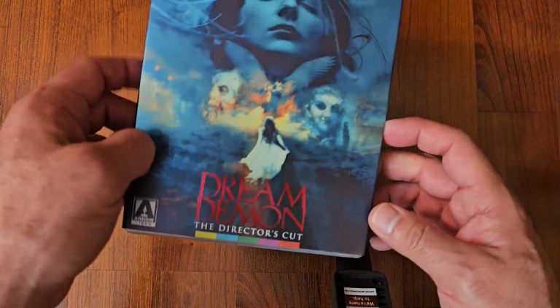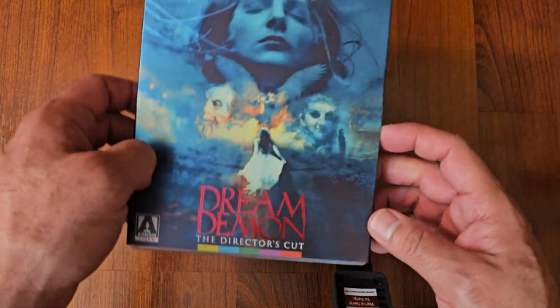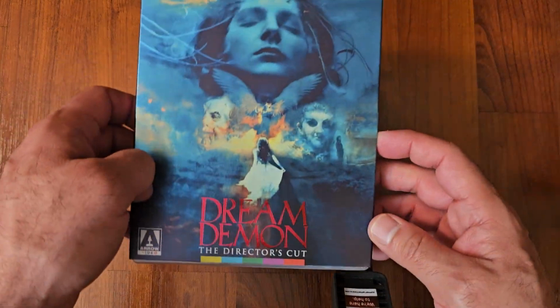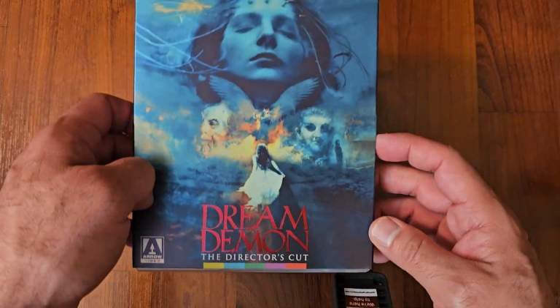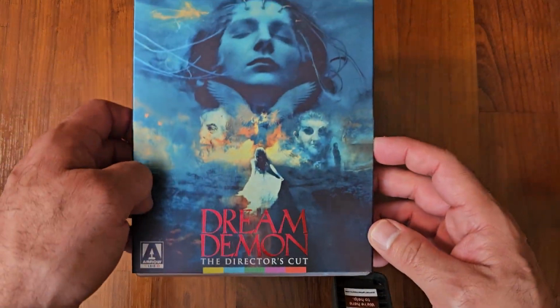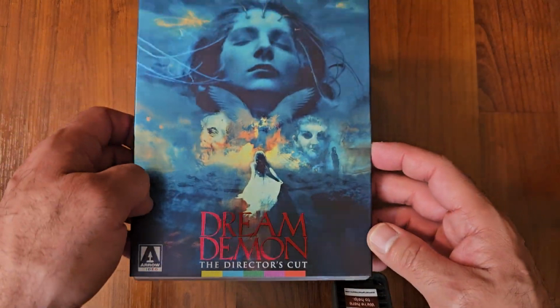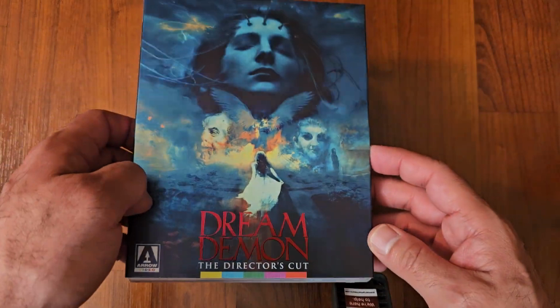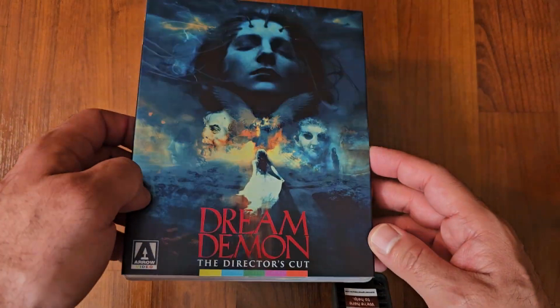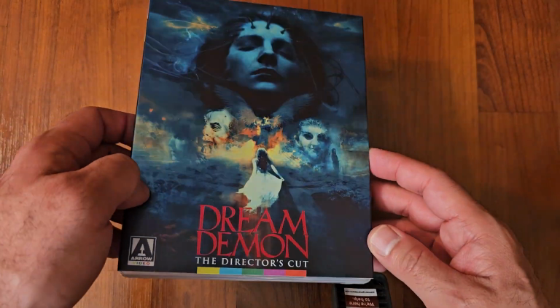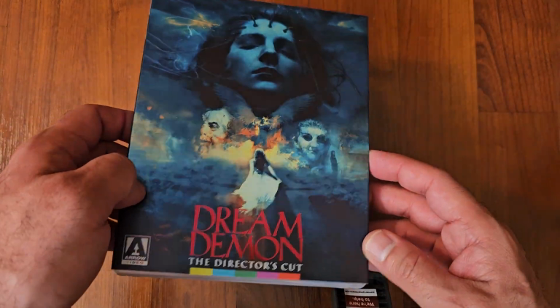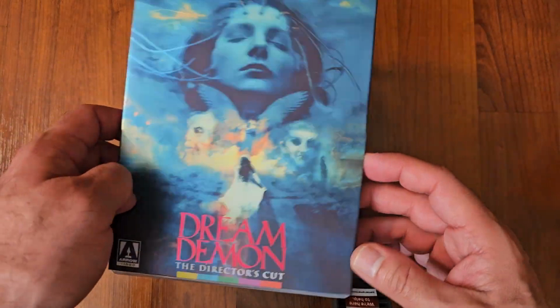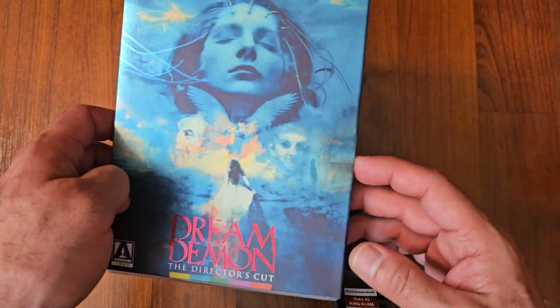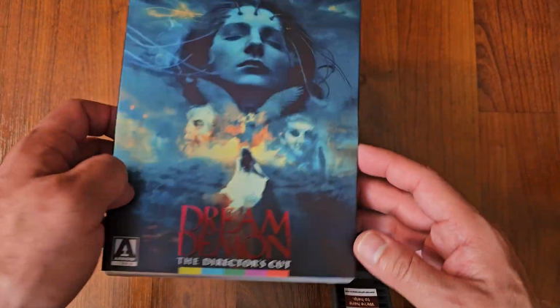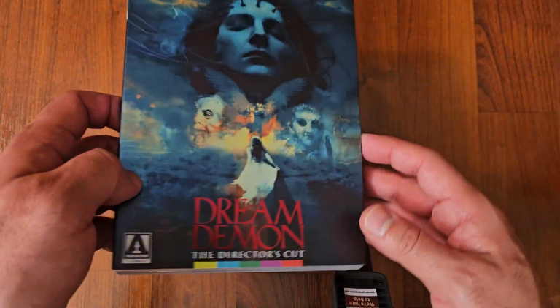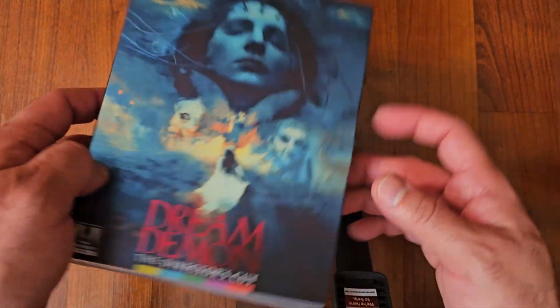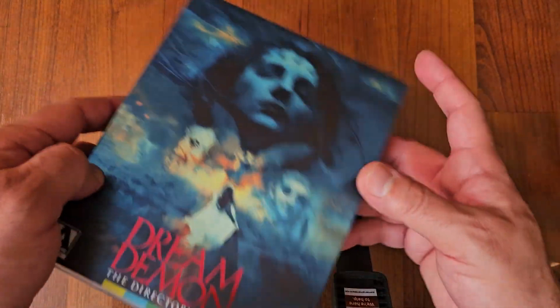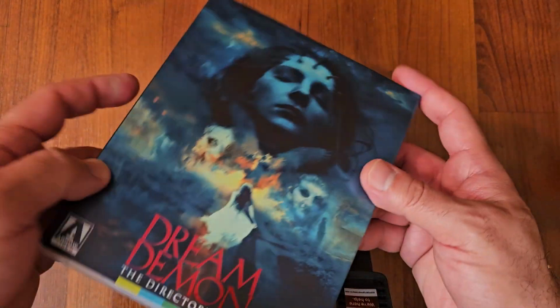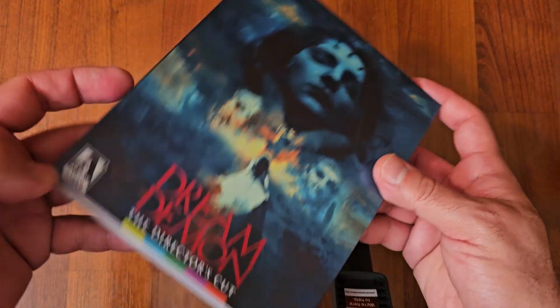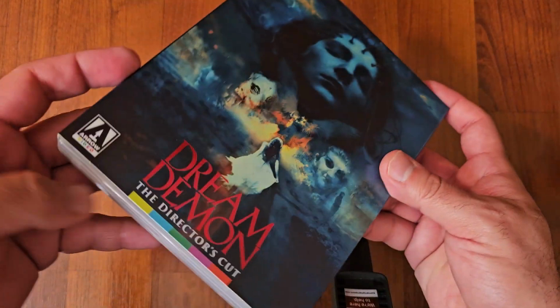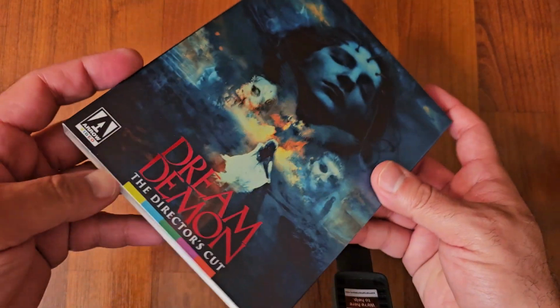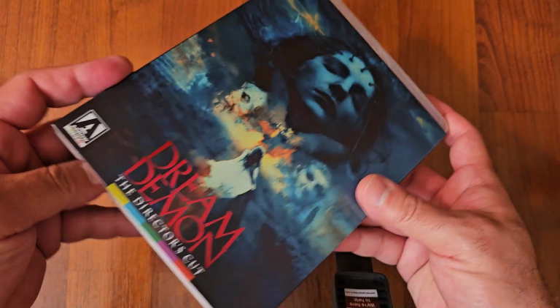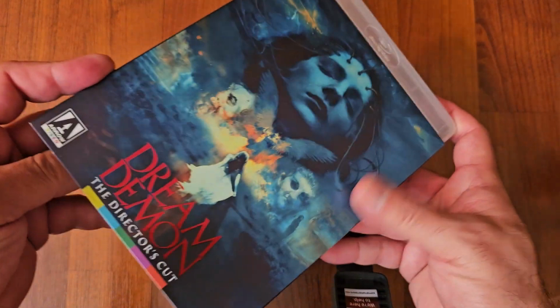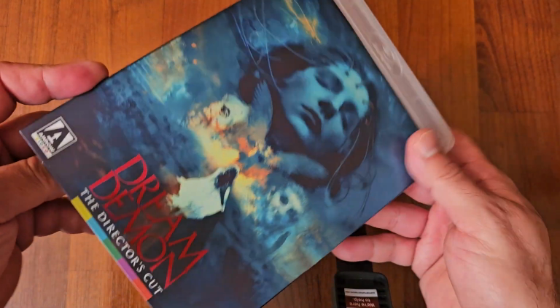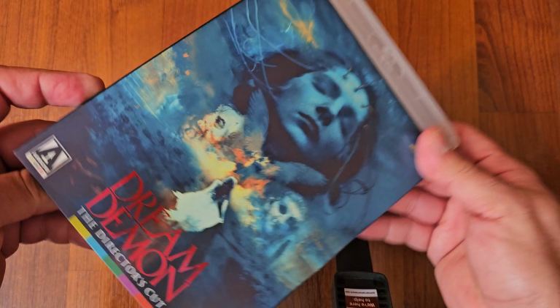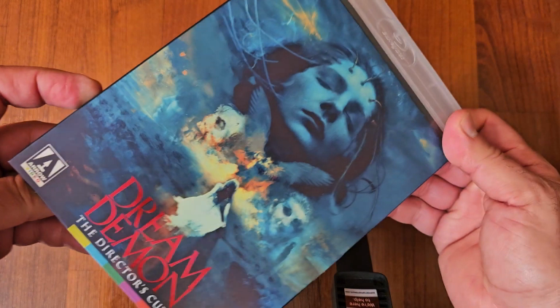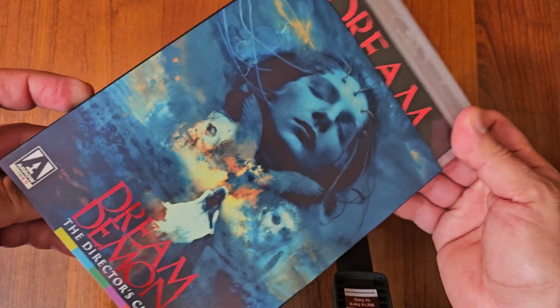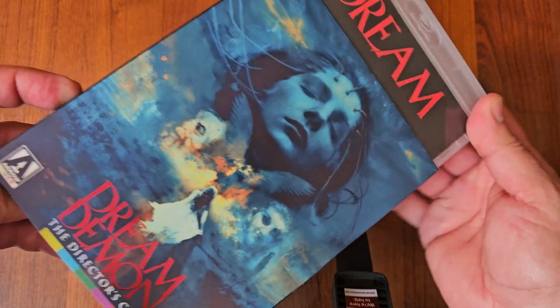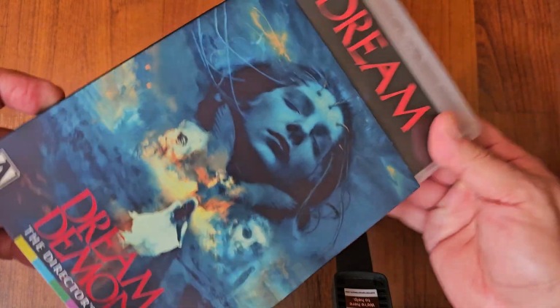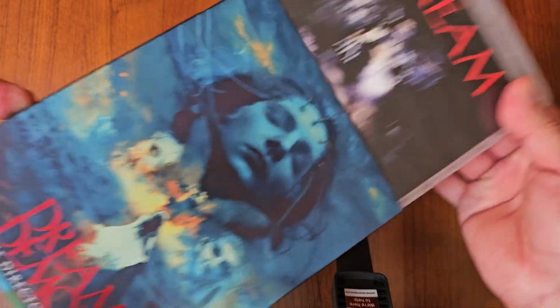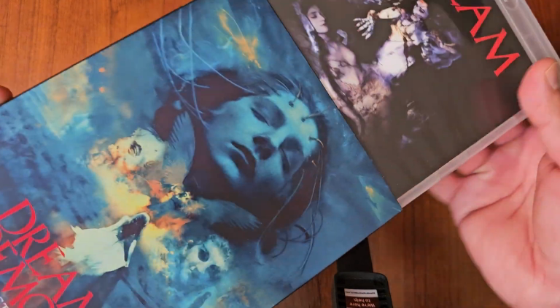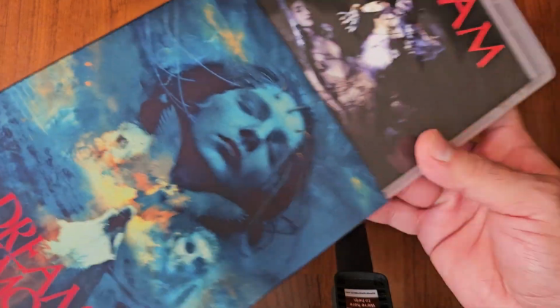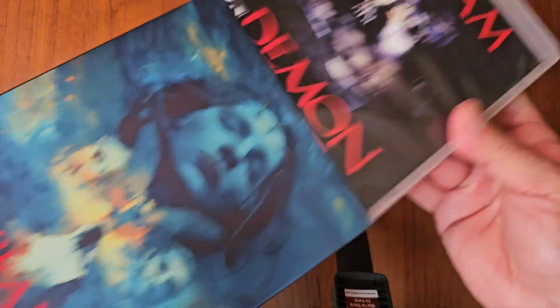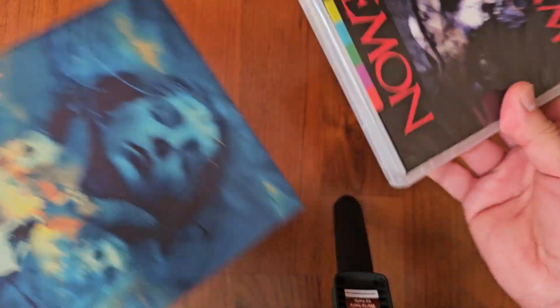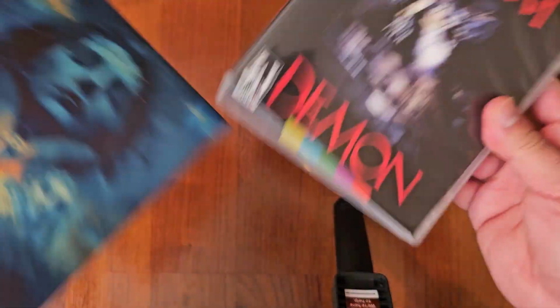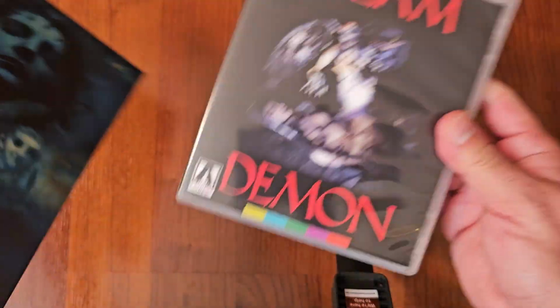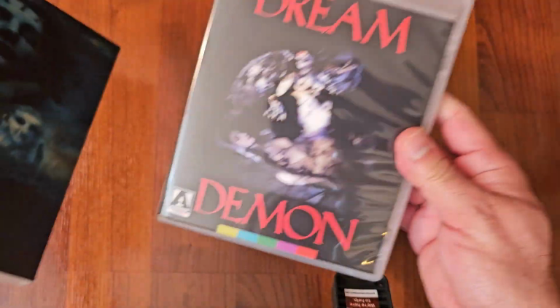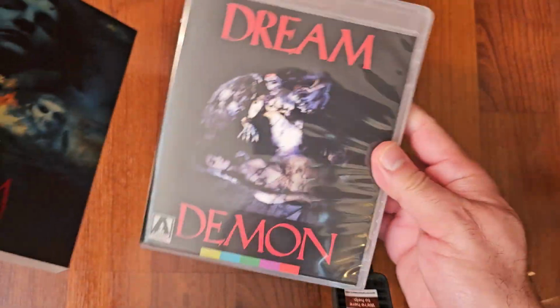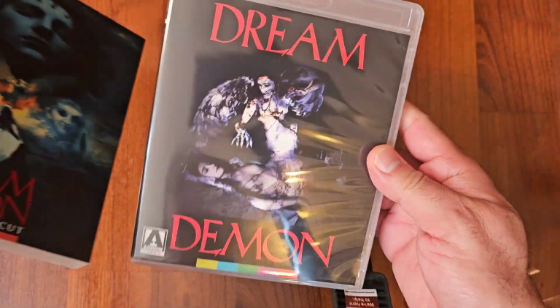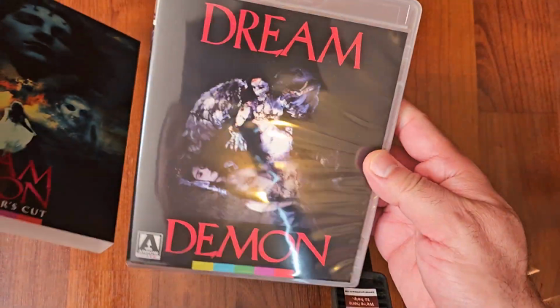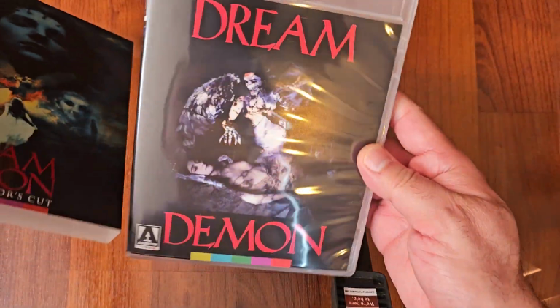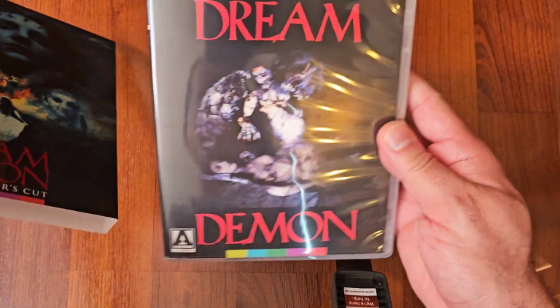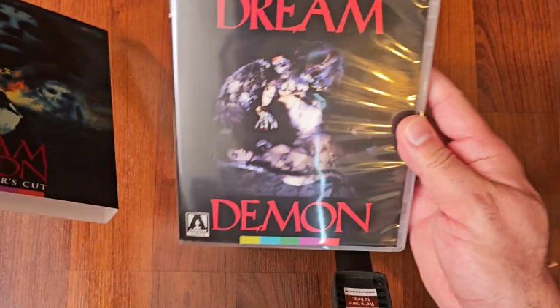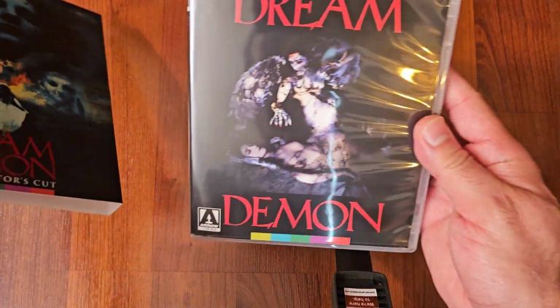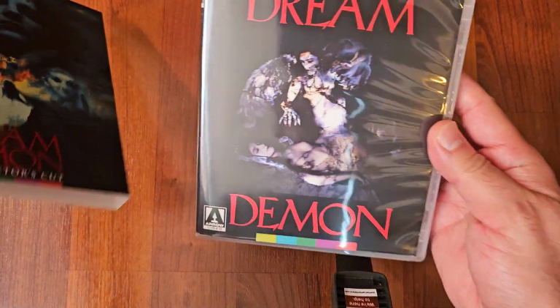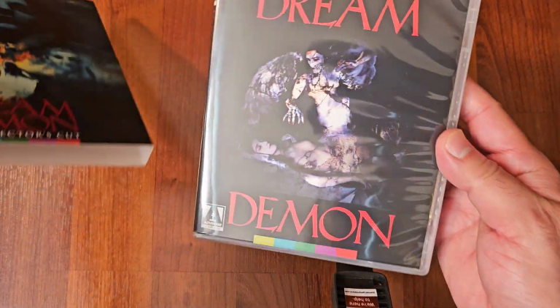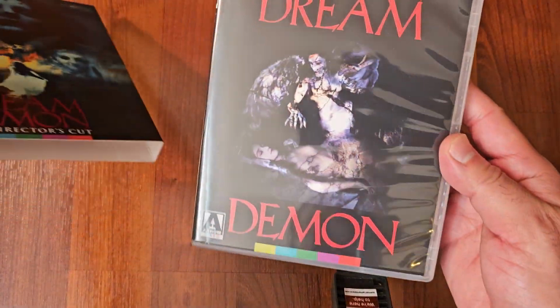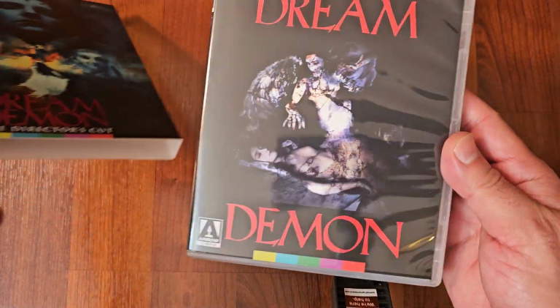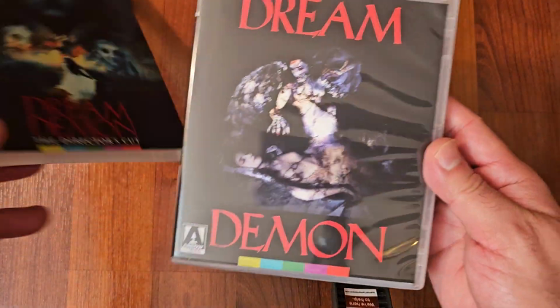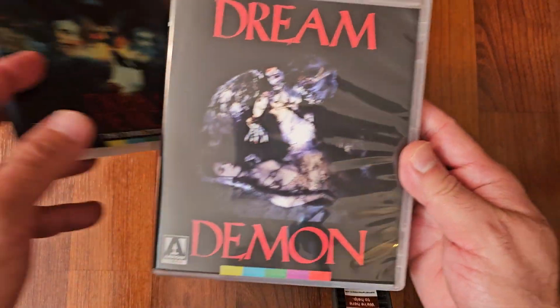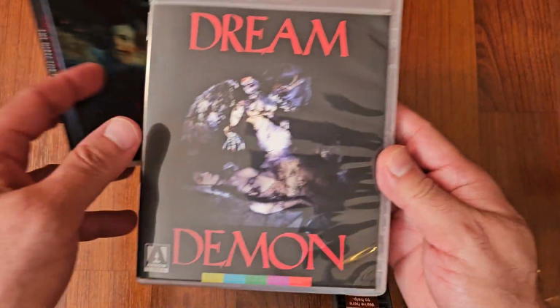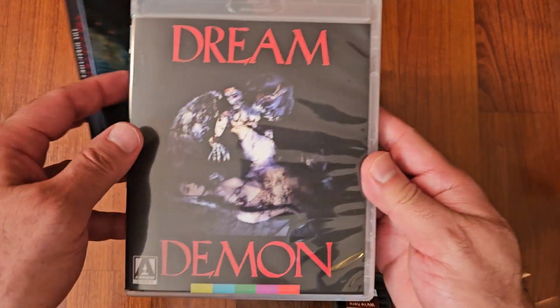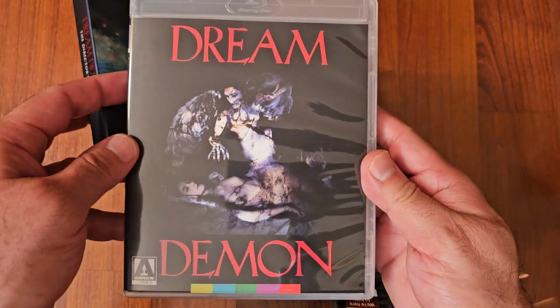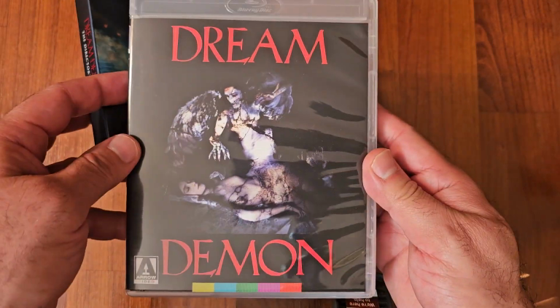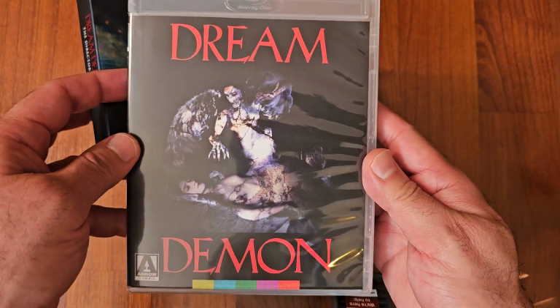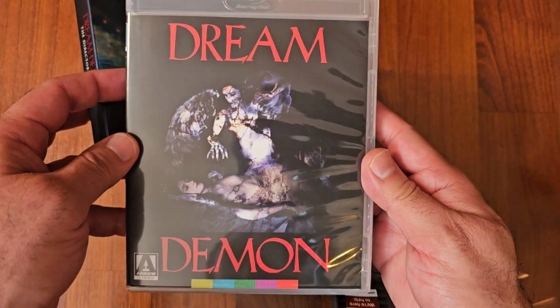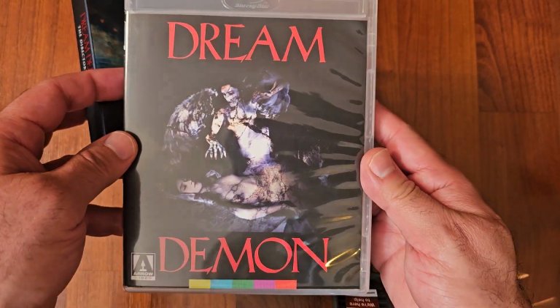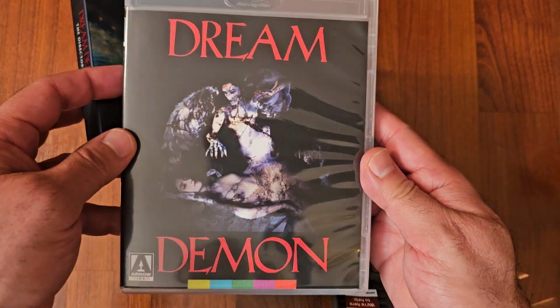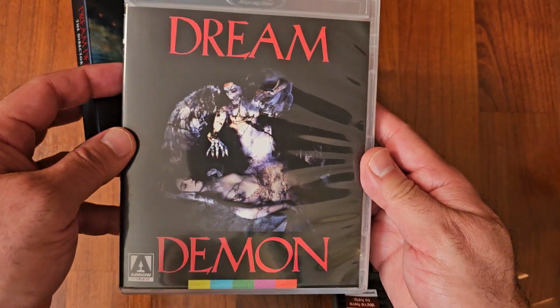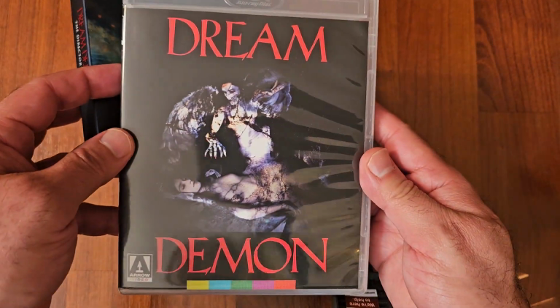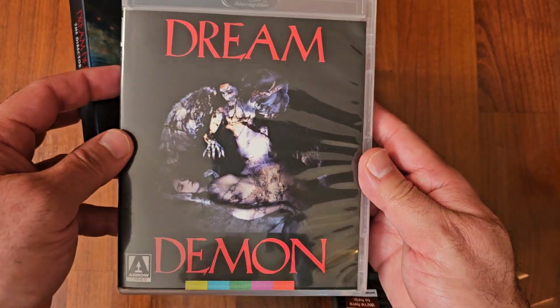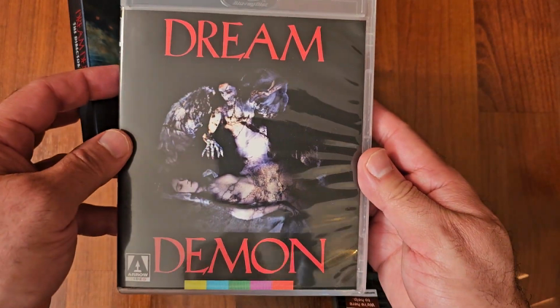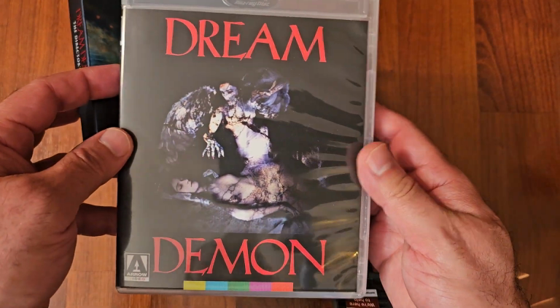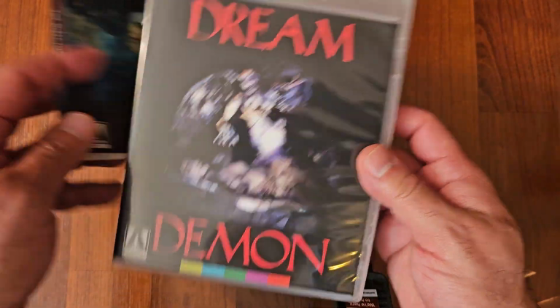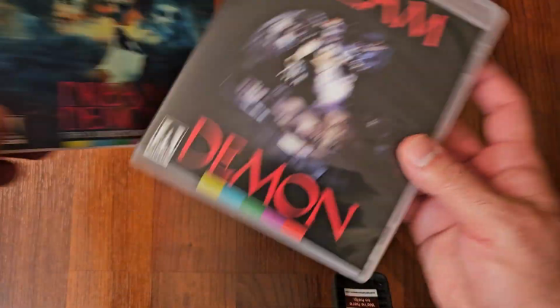Next up we got Dream Demon from Arrow Video. There's the original artwork.